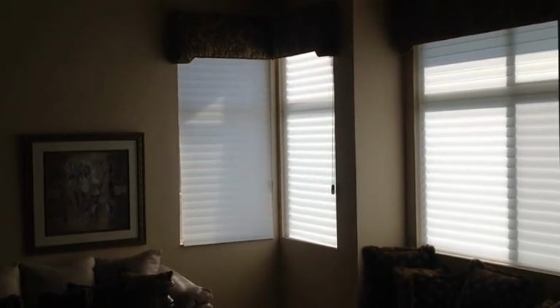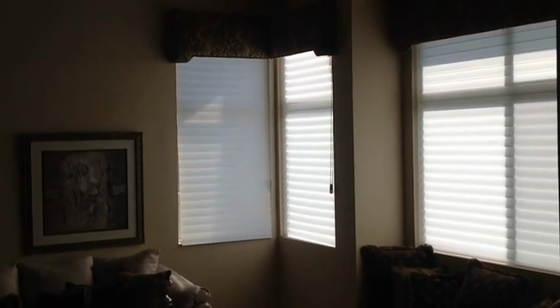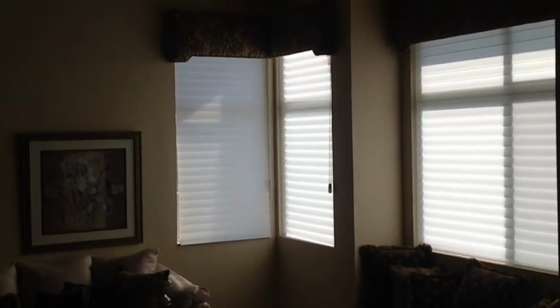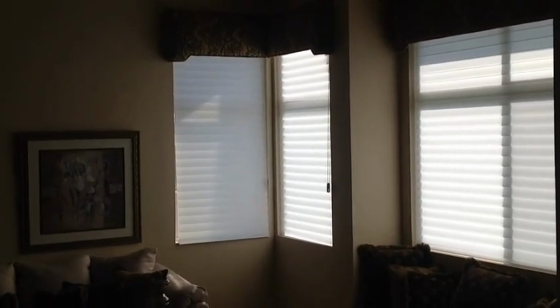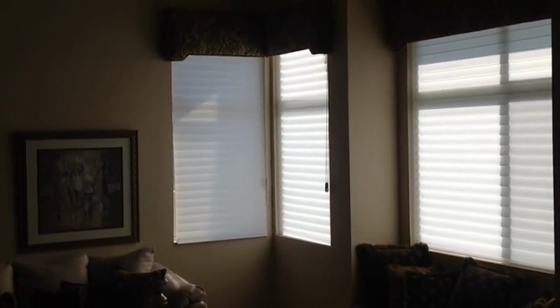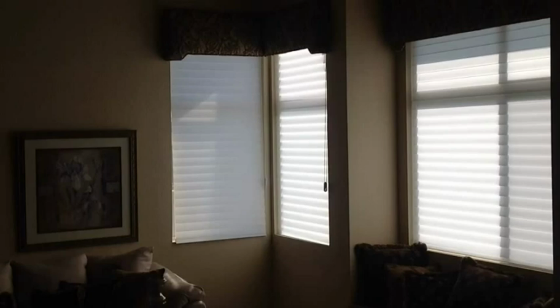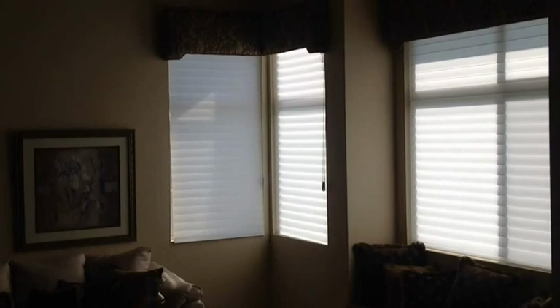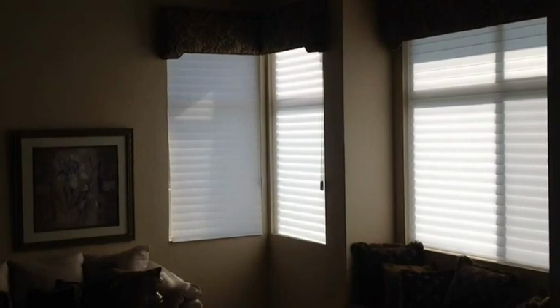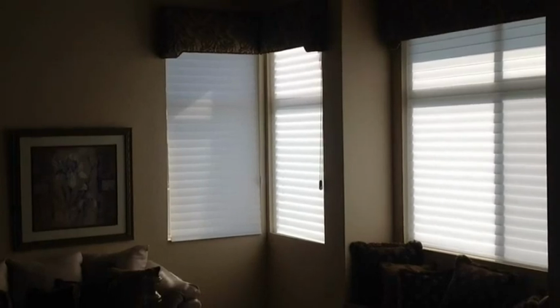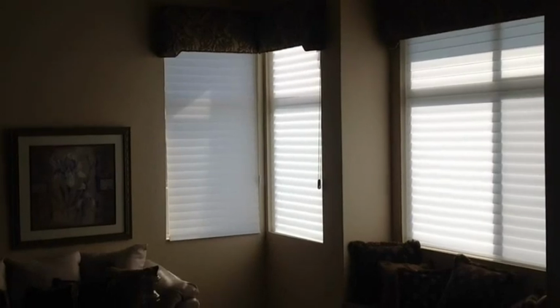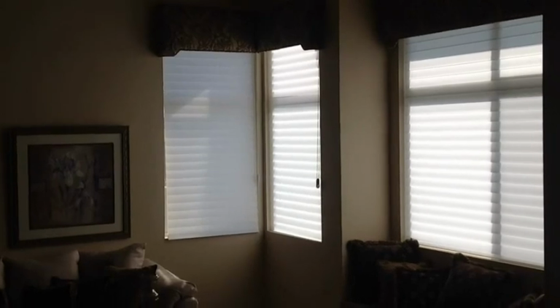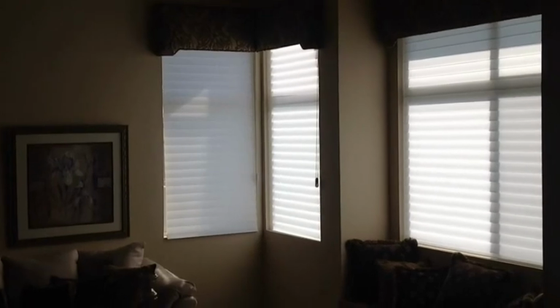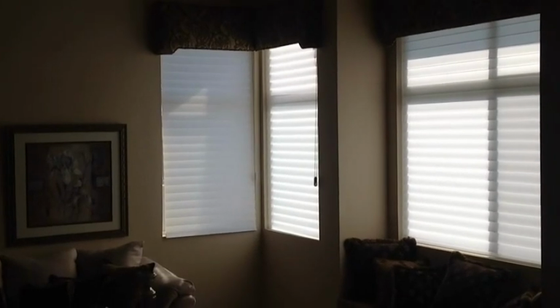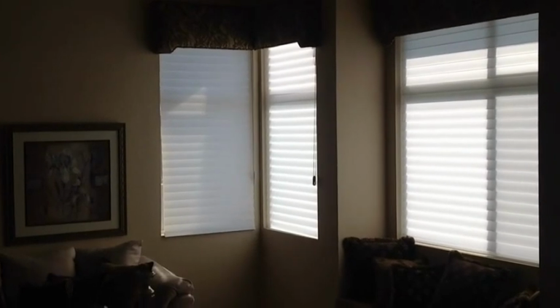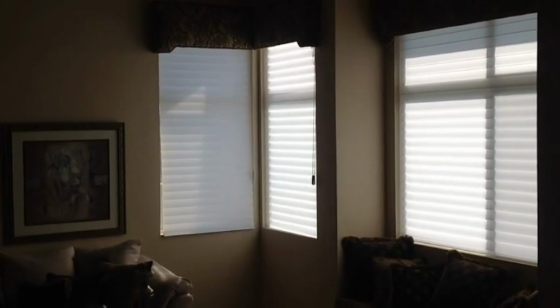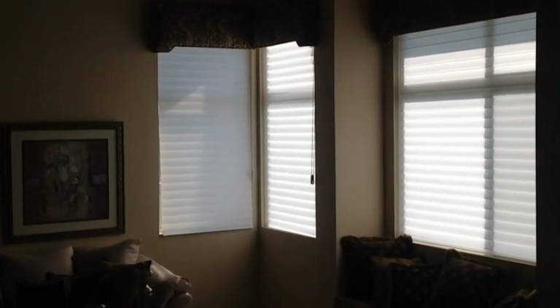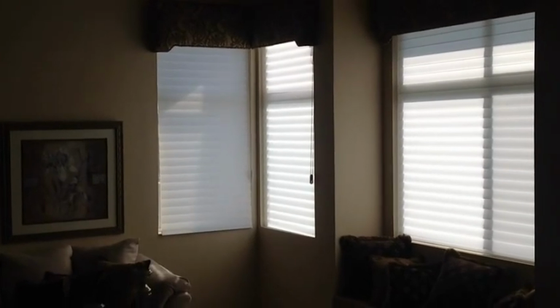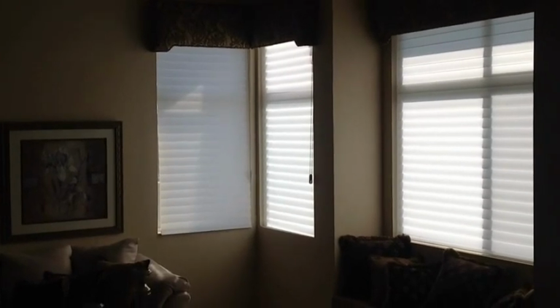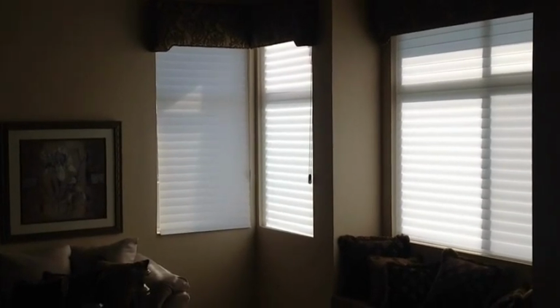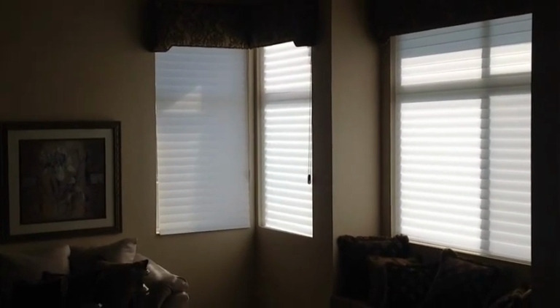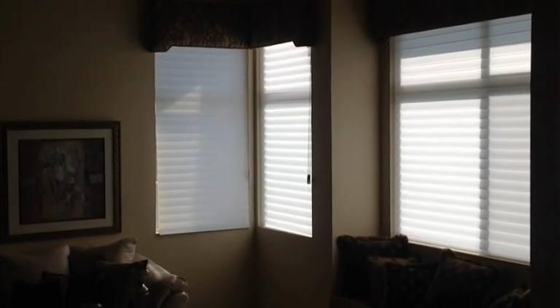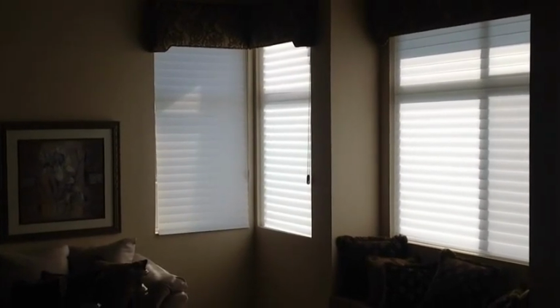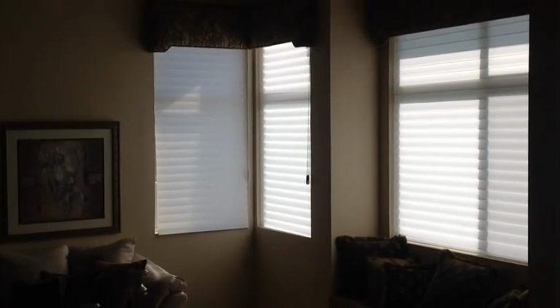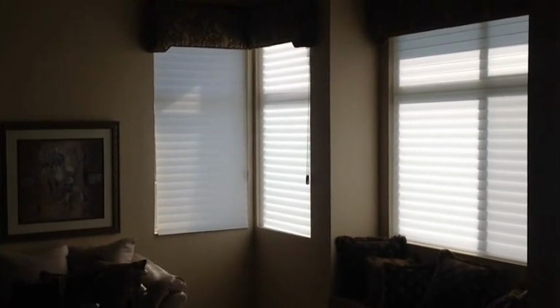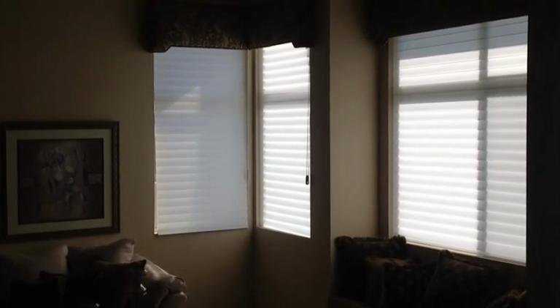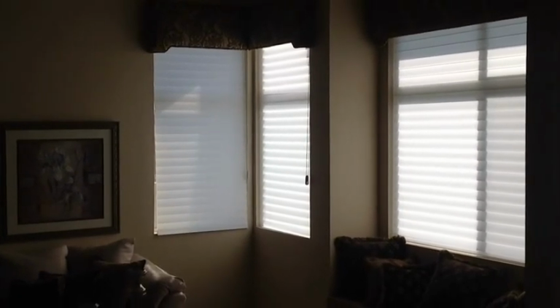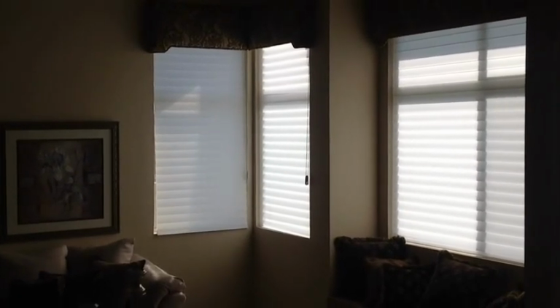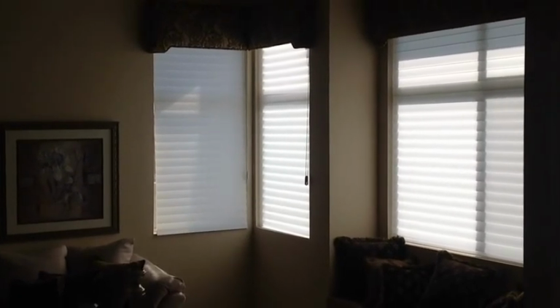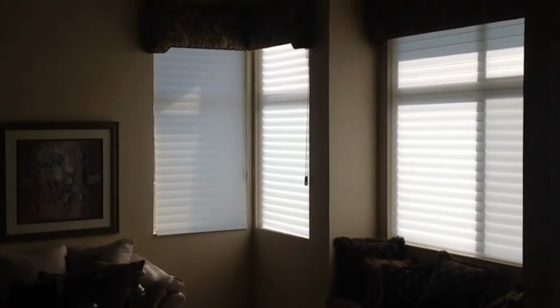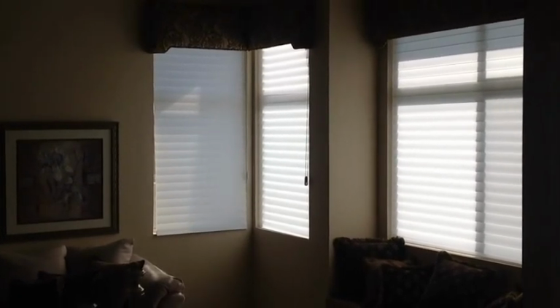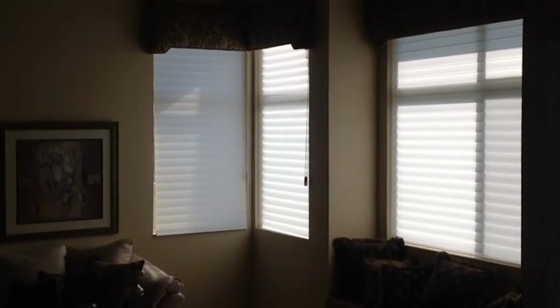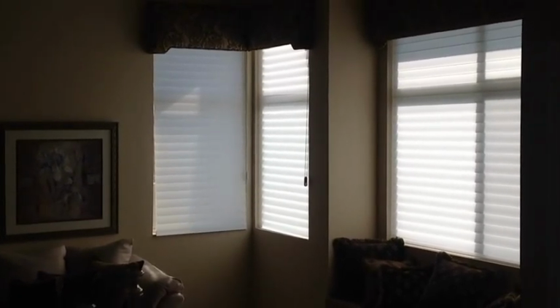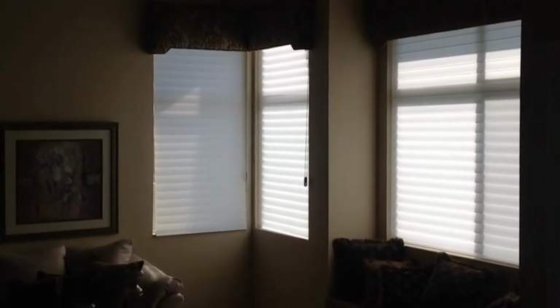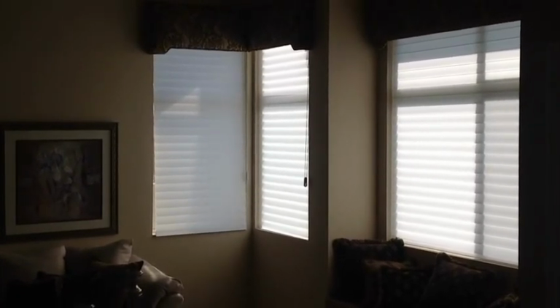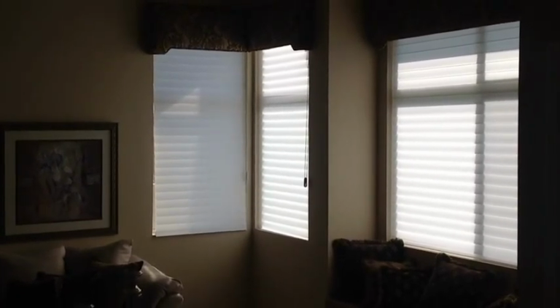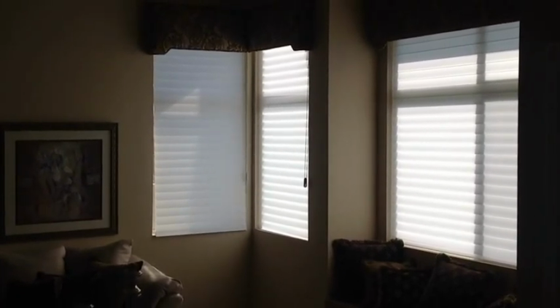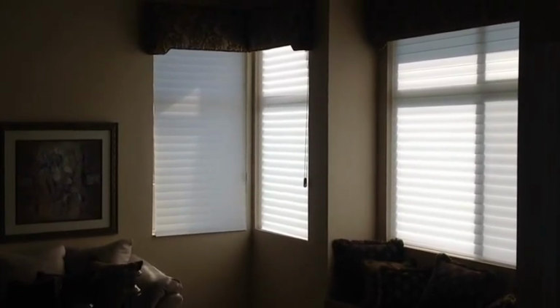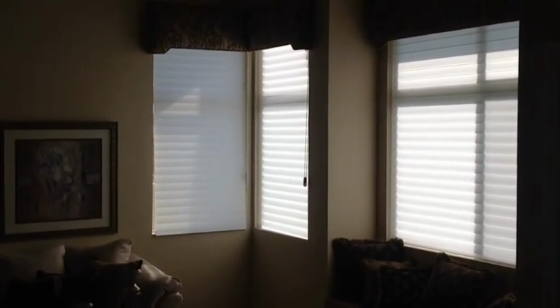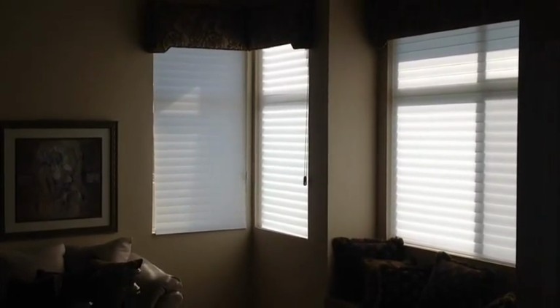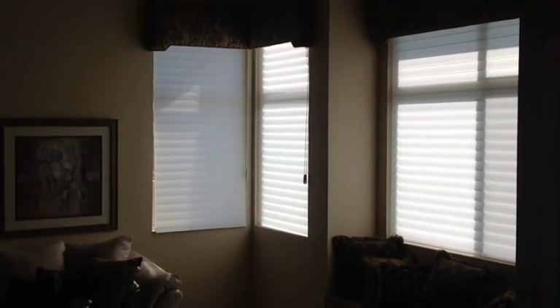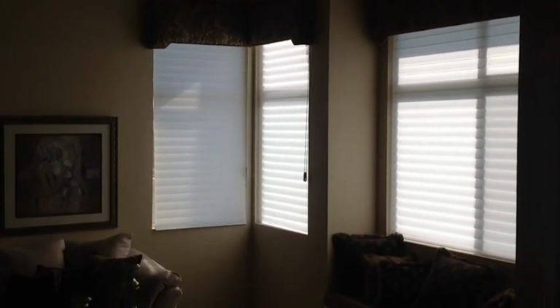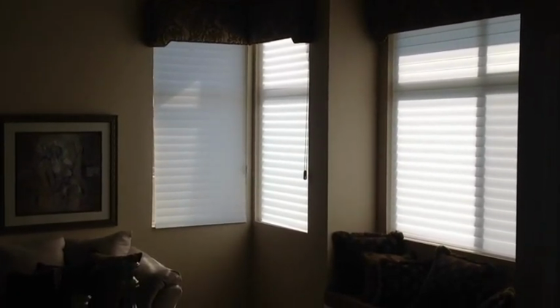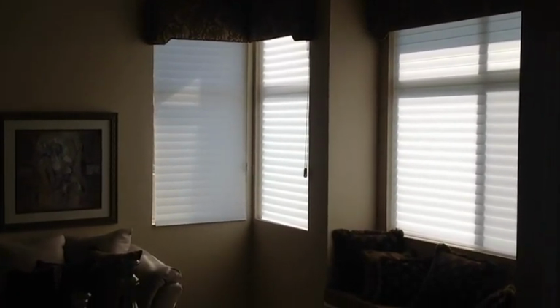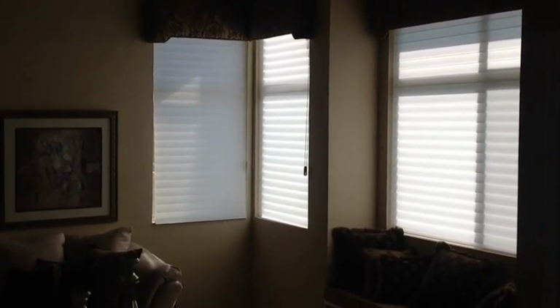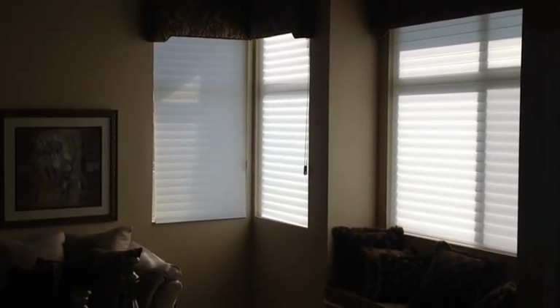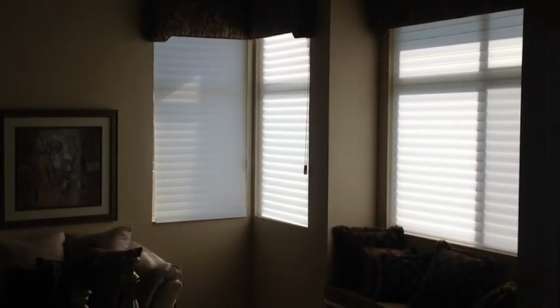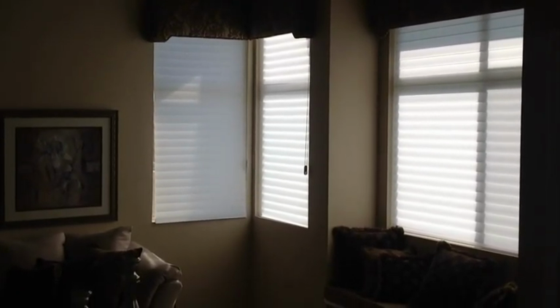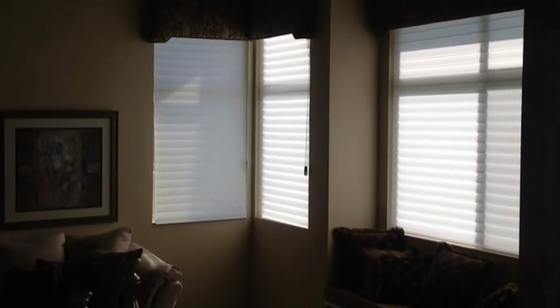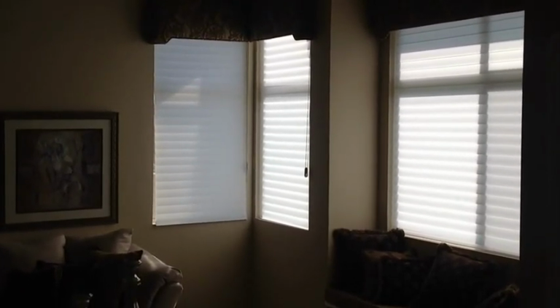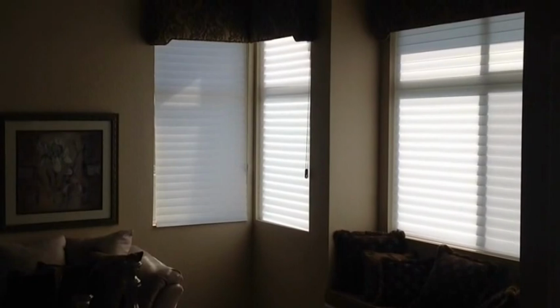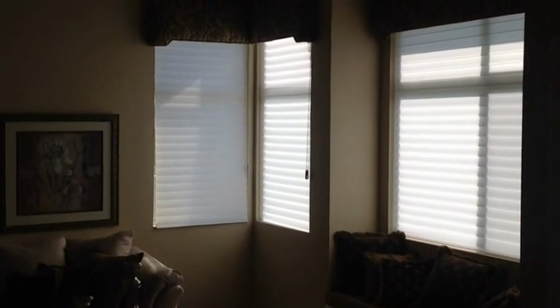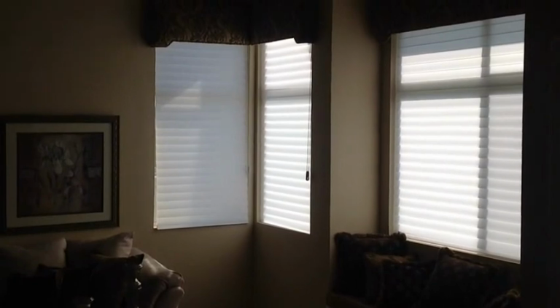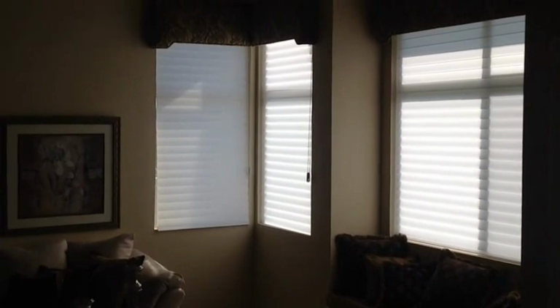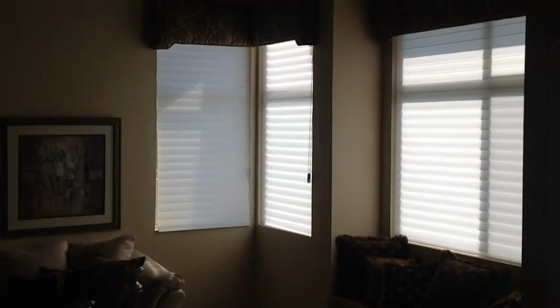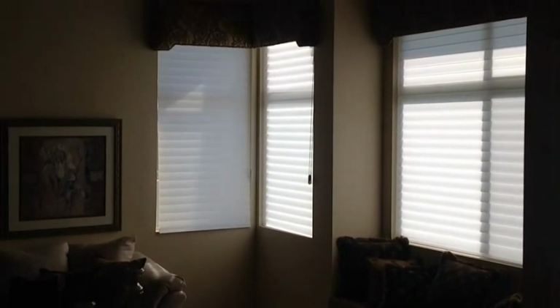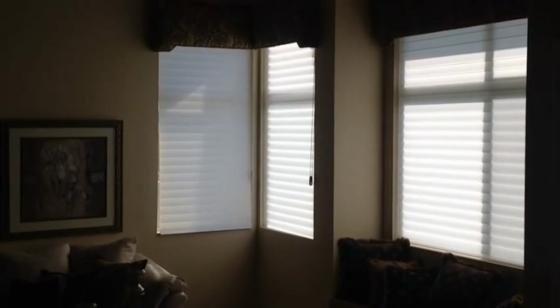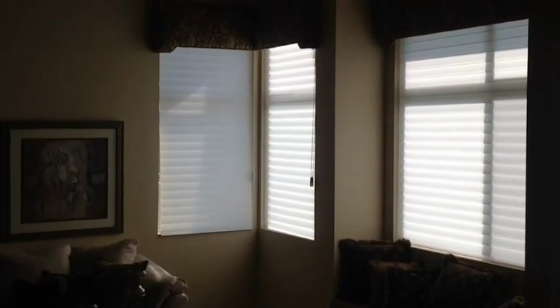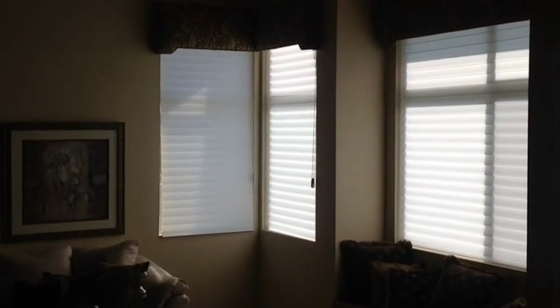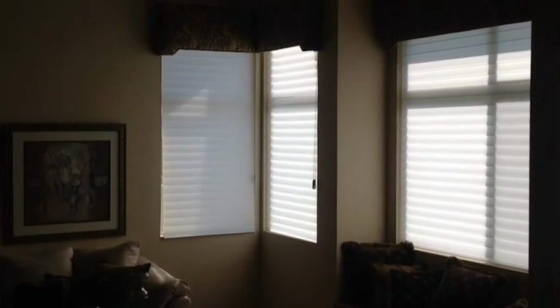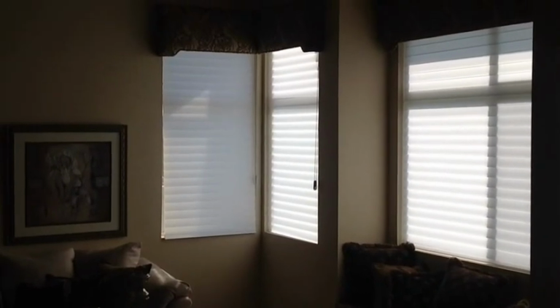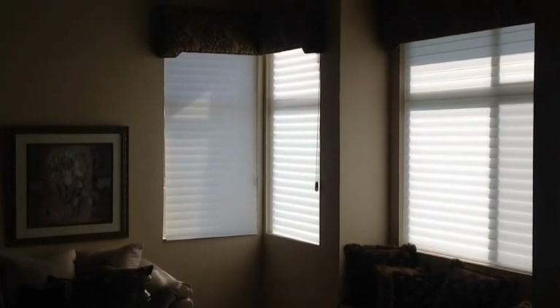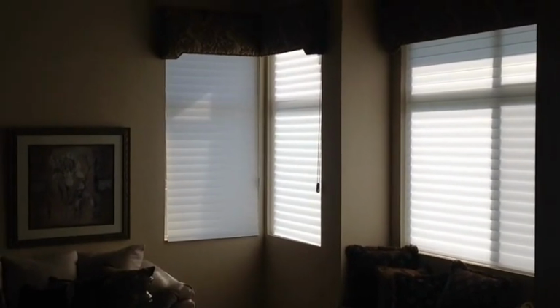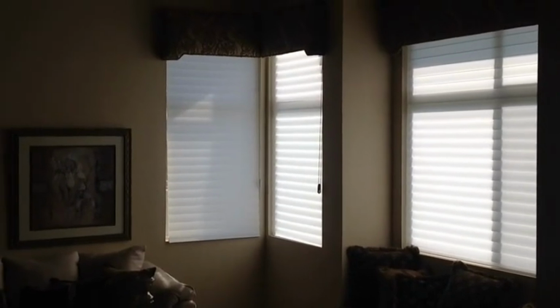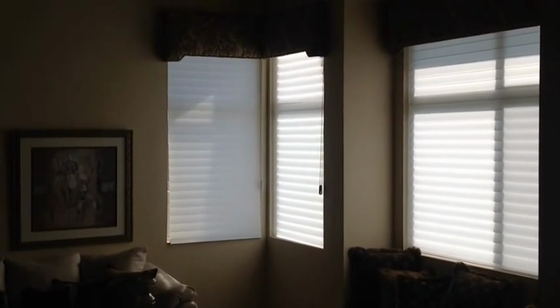They come with a lifetime warranty from Hunter Douglas, and you can get those today by calling Drew at Villa by Hunter Douglas. Thank you very much, bye-bye.